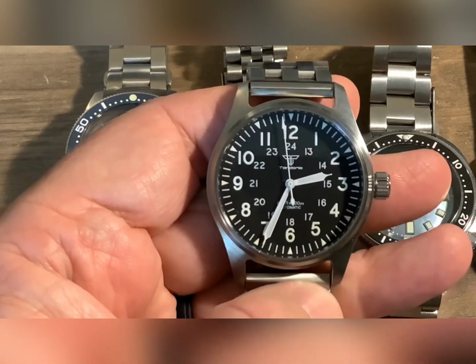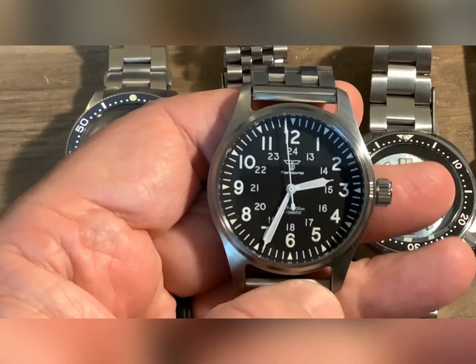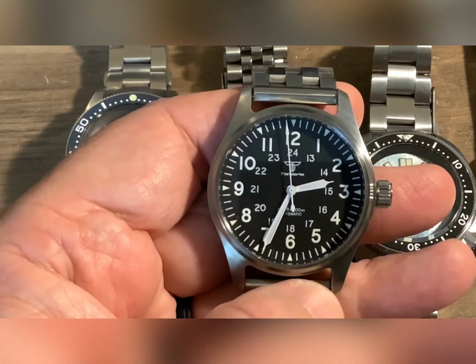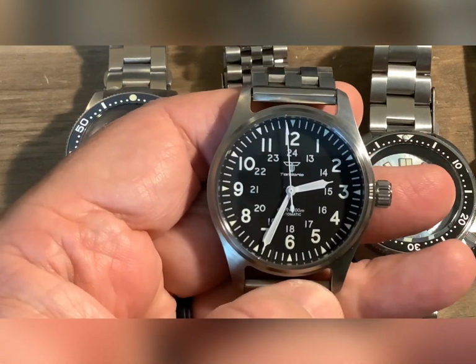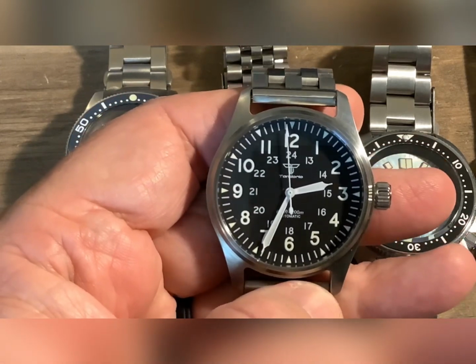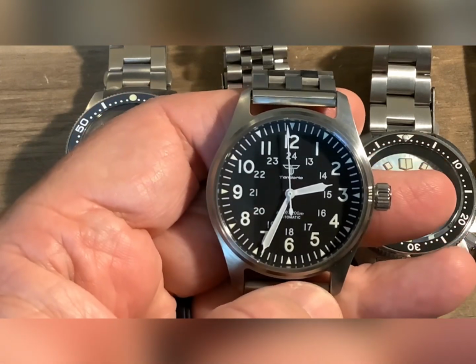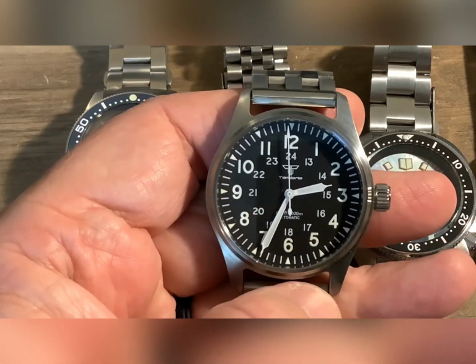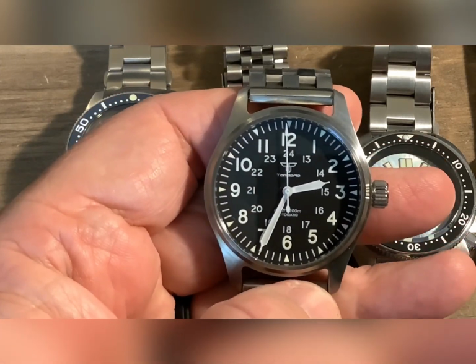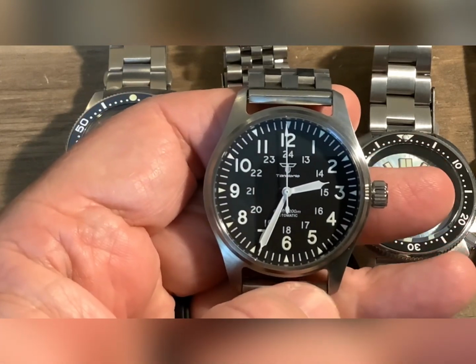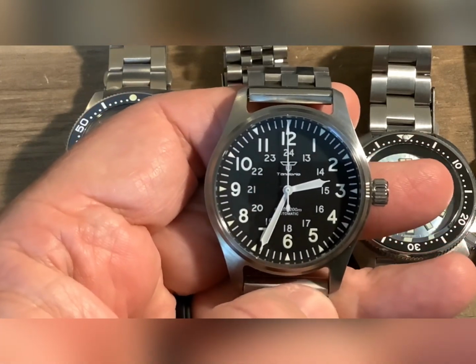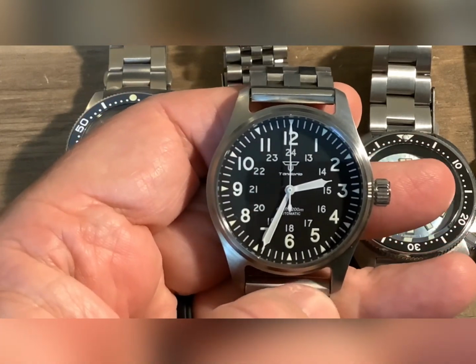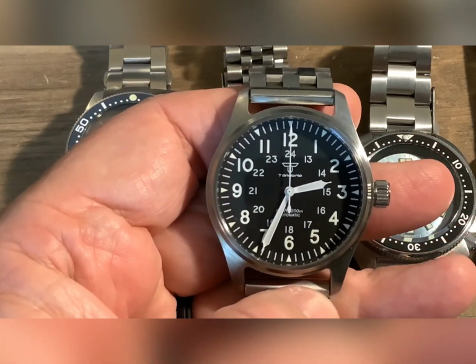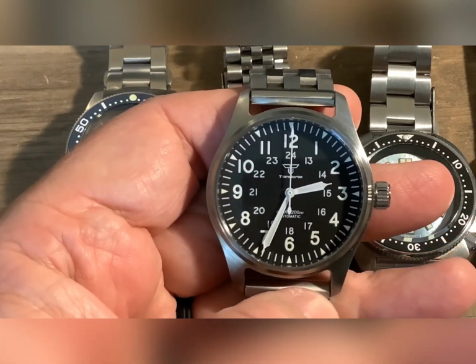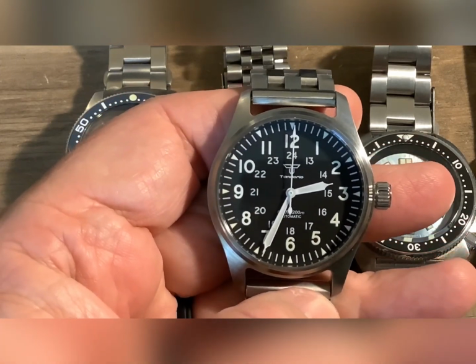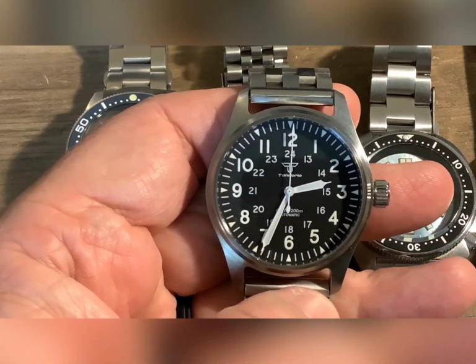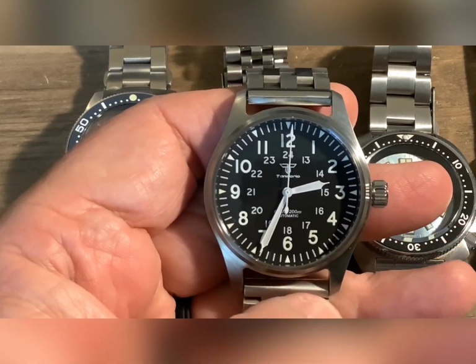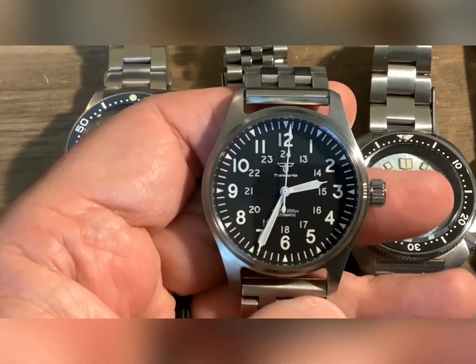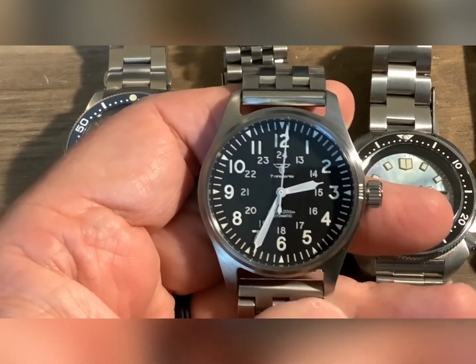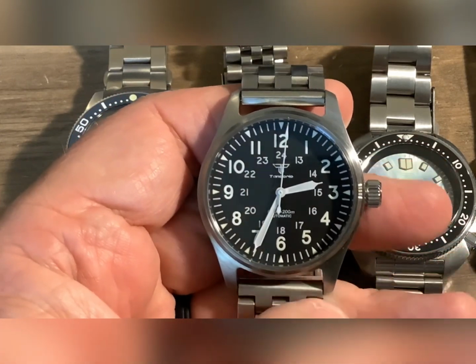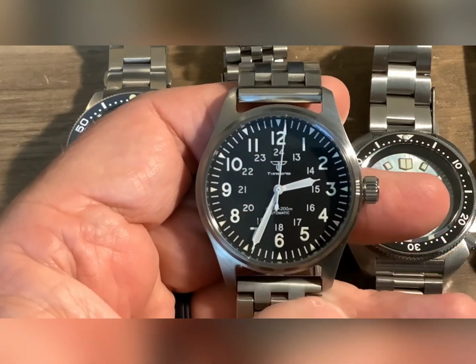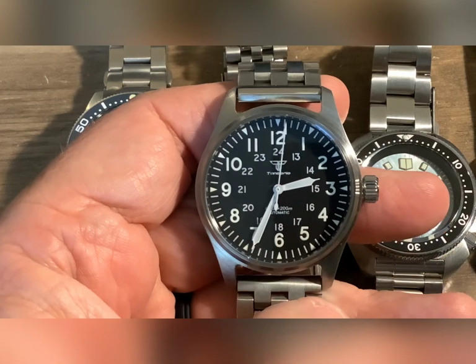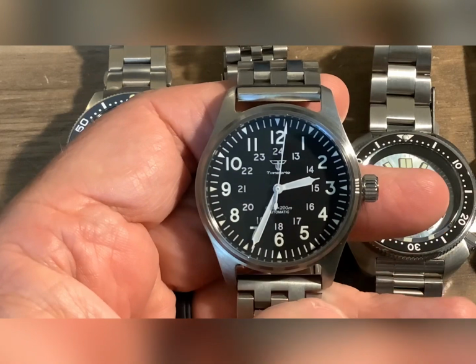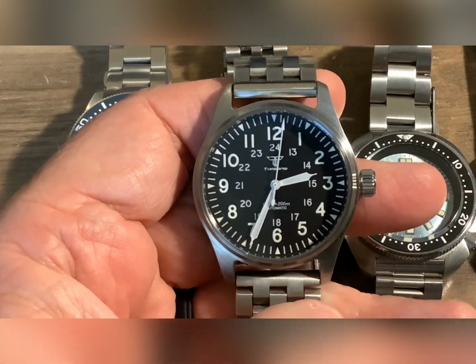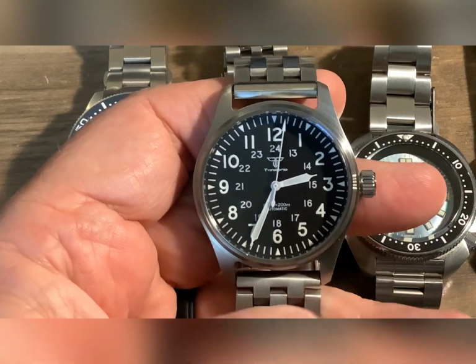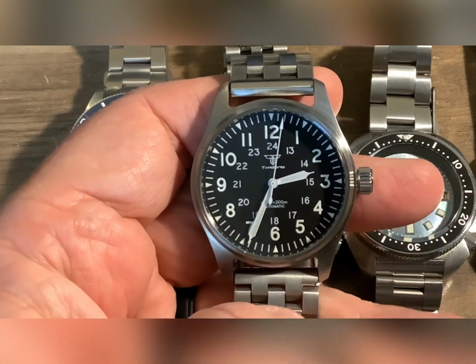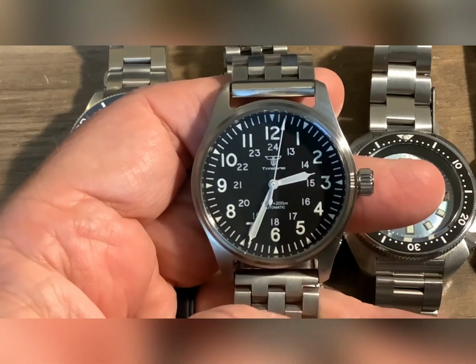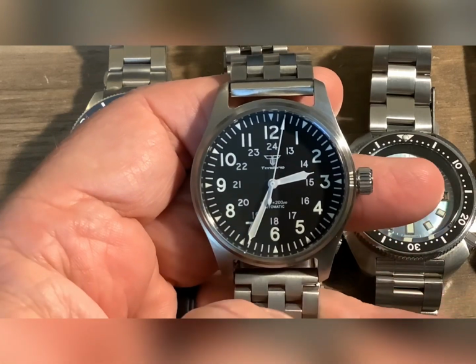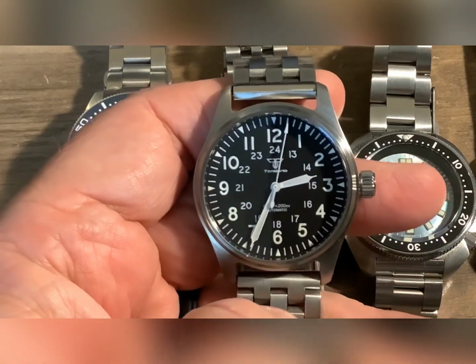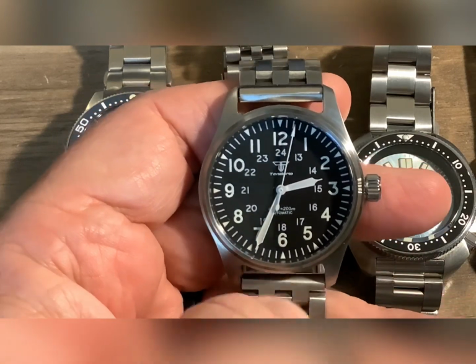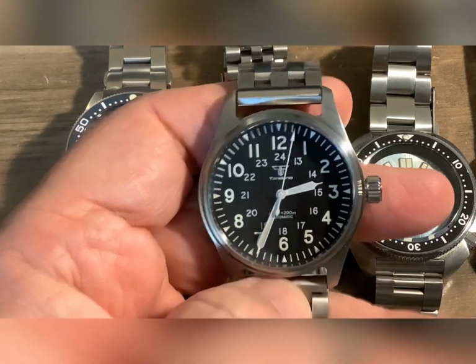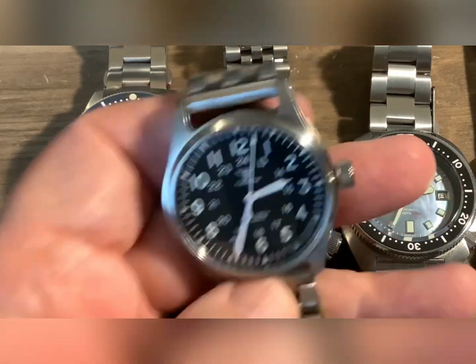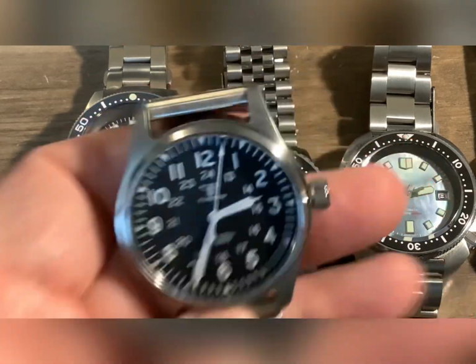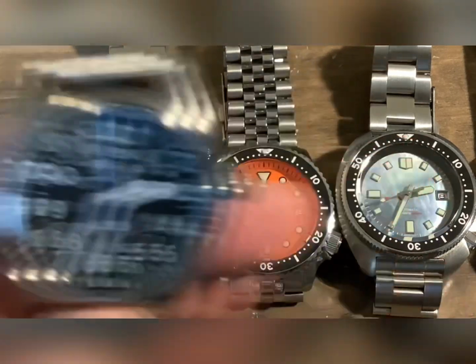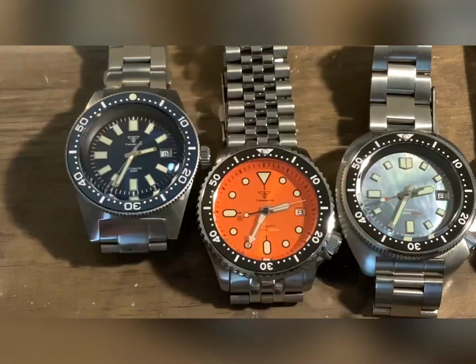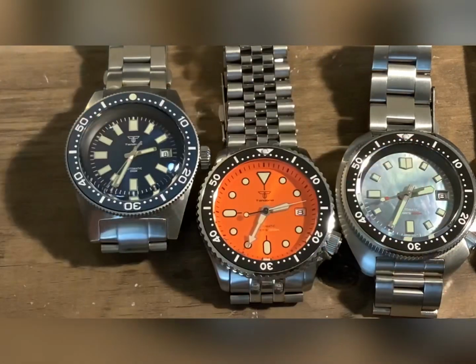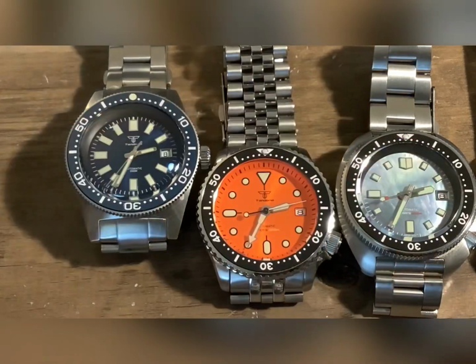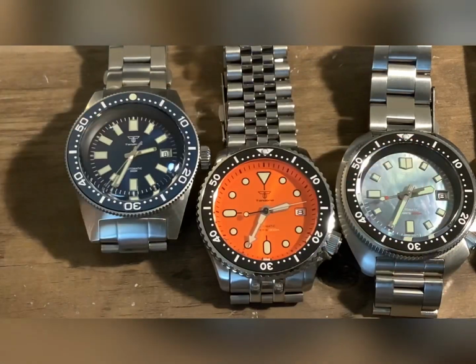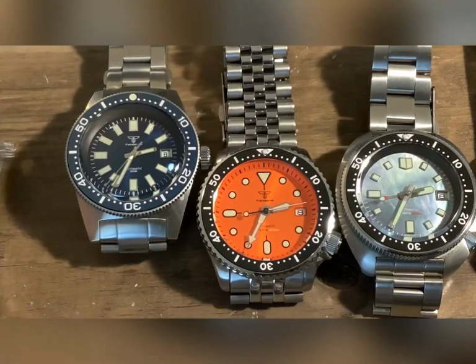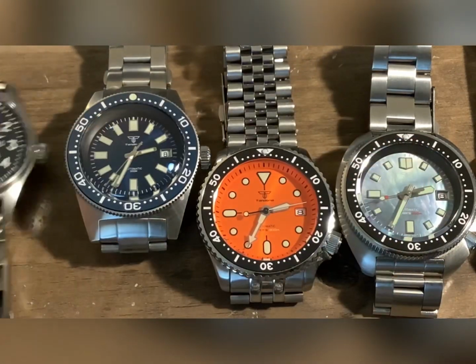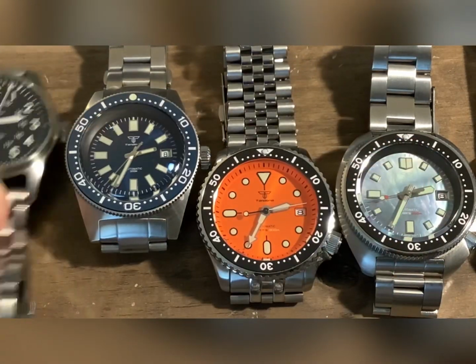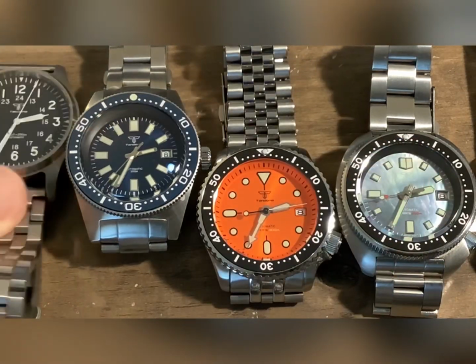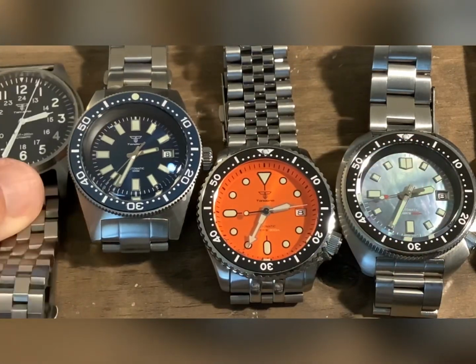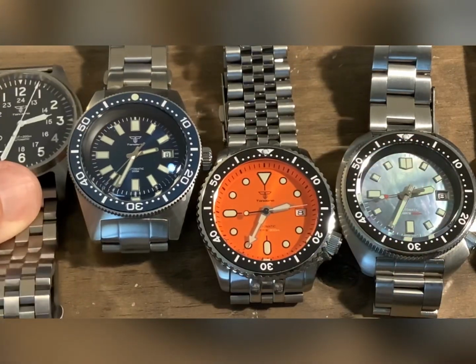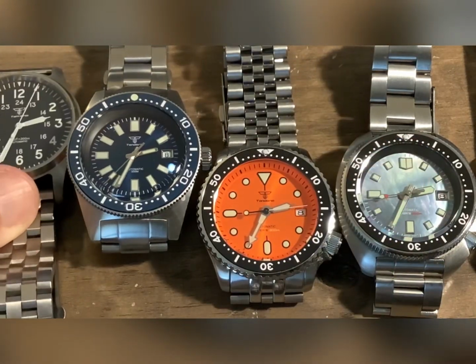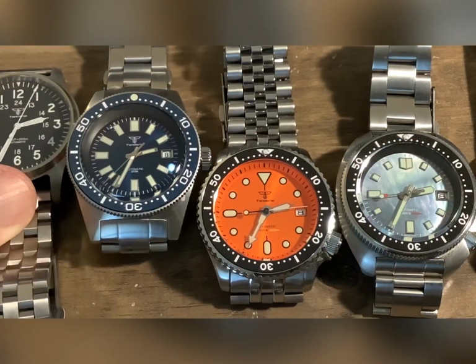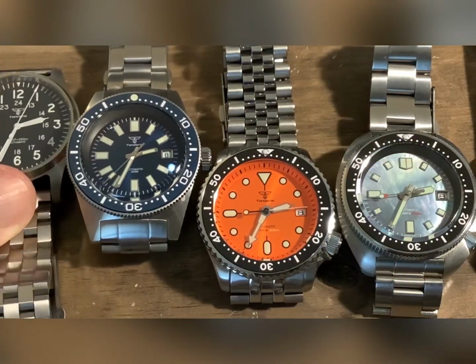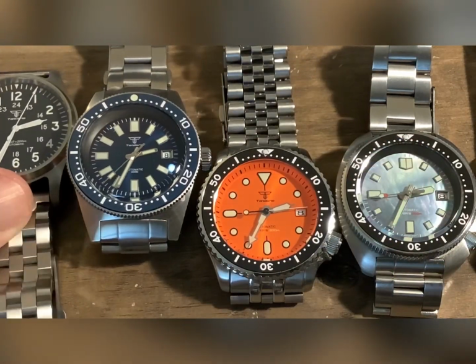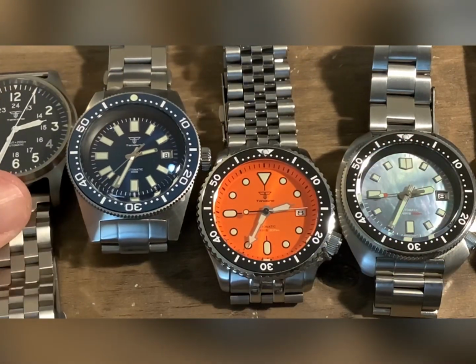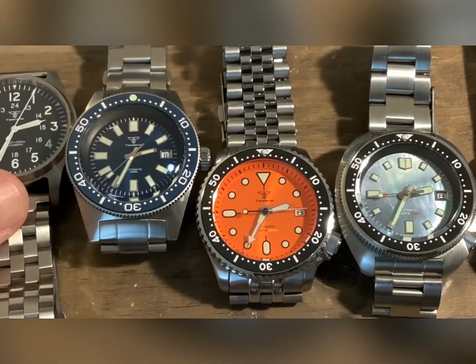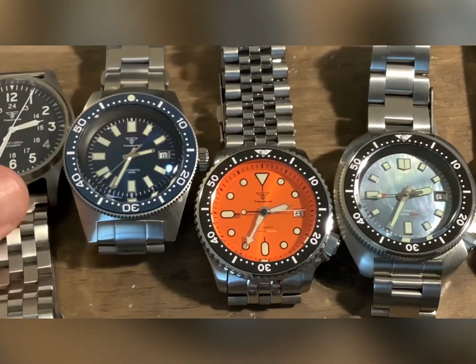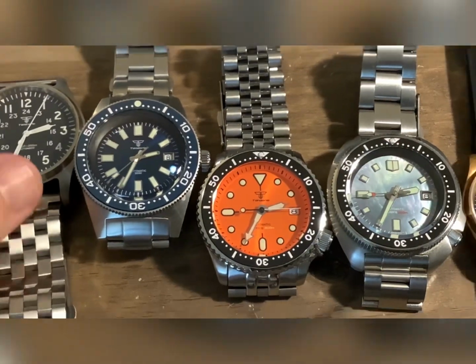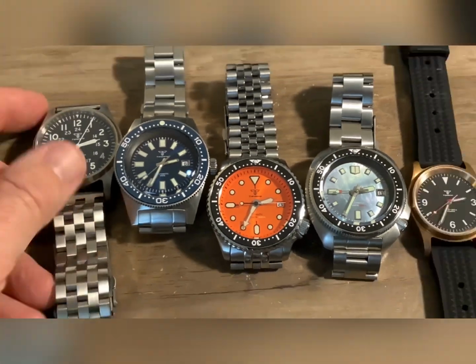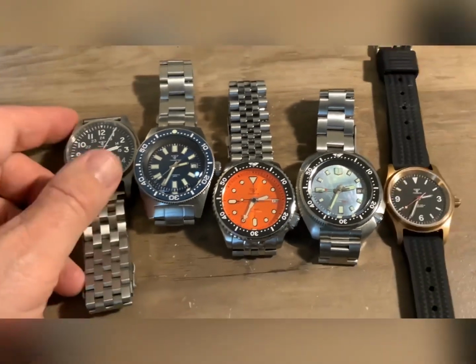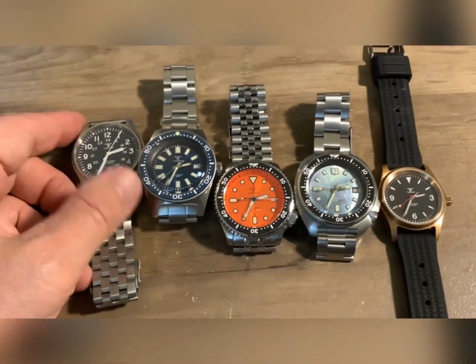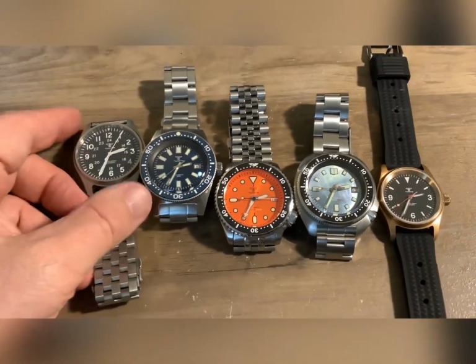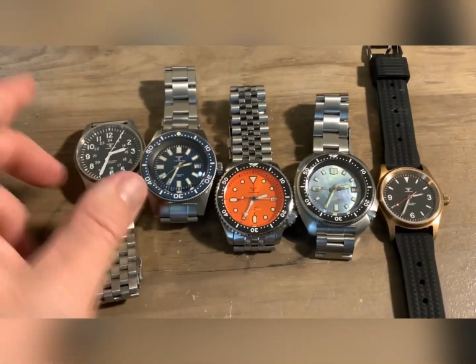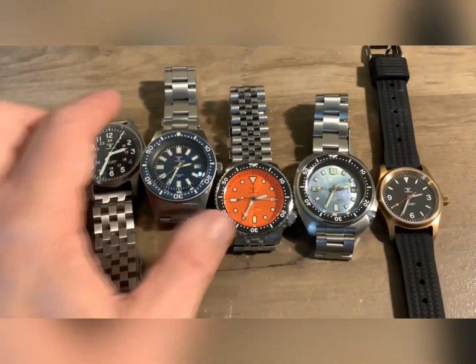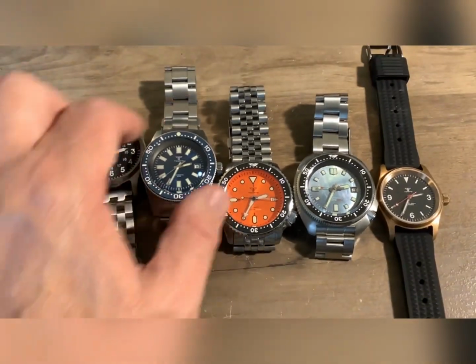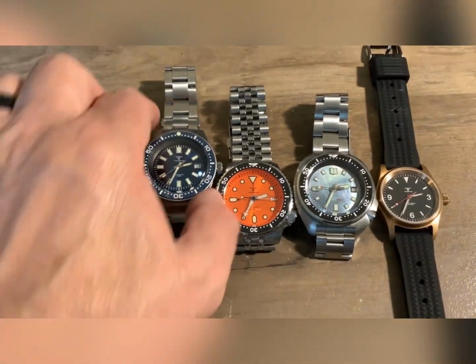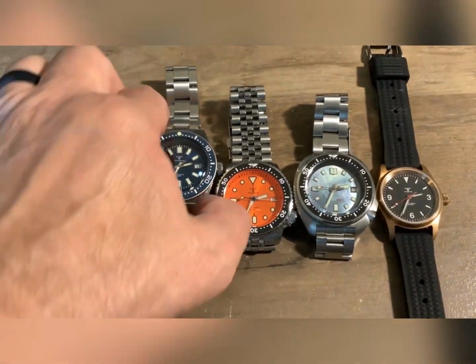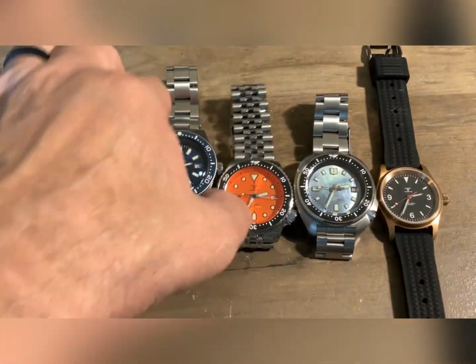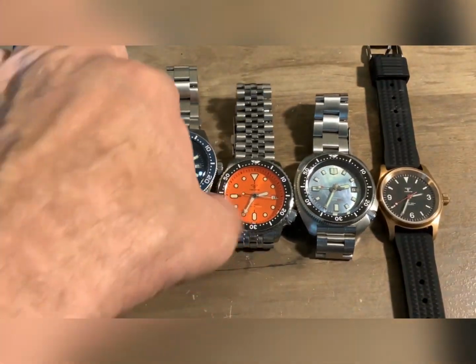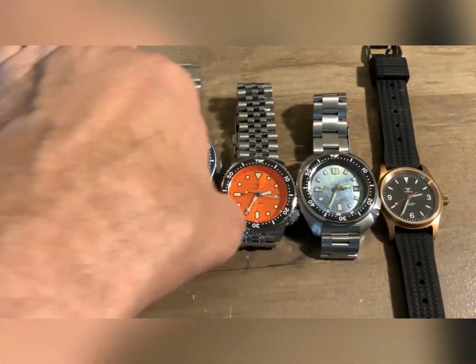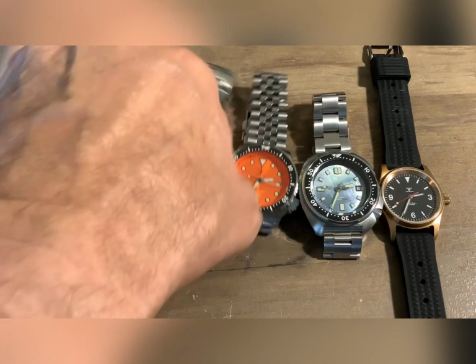I'm highly impressed with the PT5000 movement. I'm highly impressed with this brand.